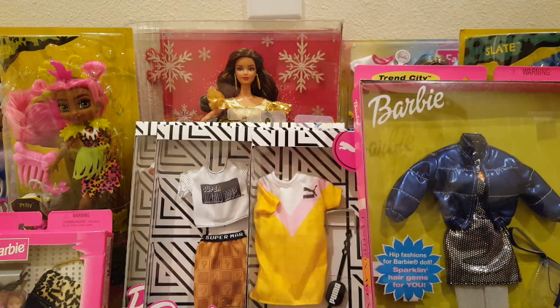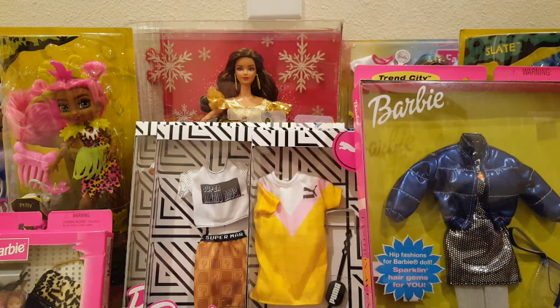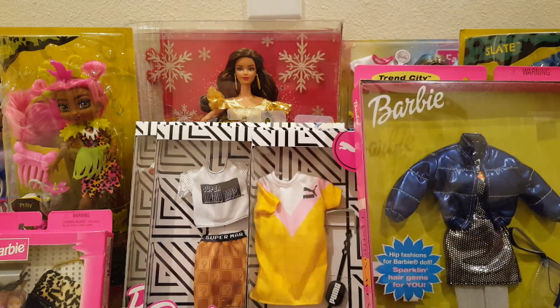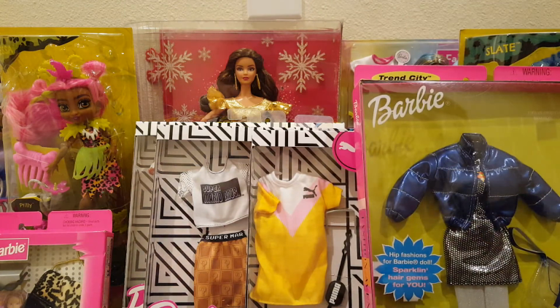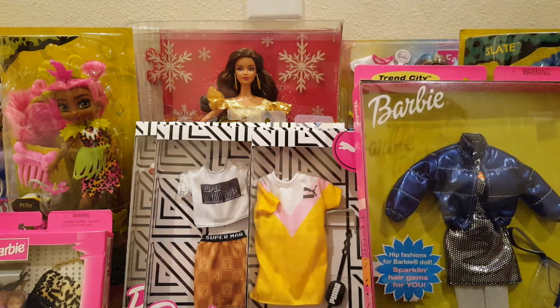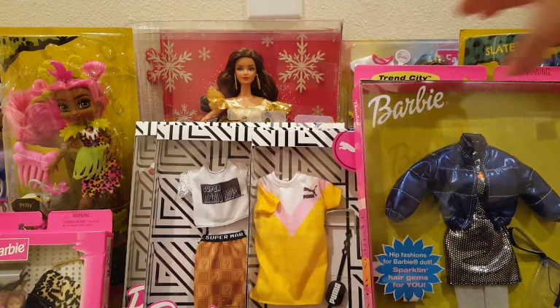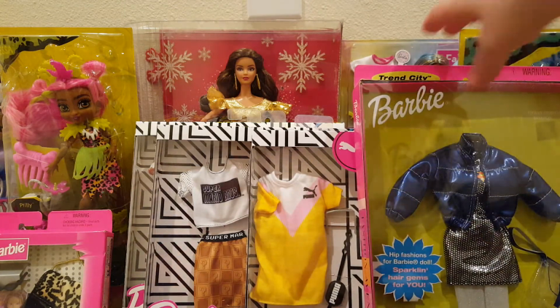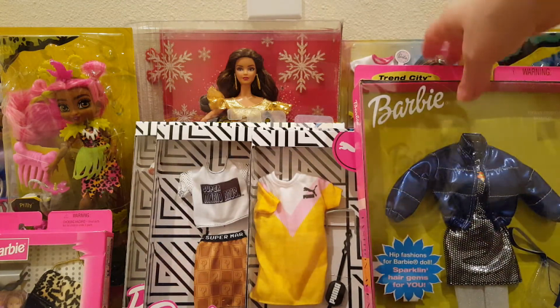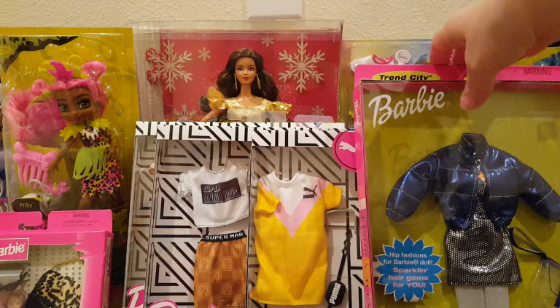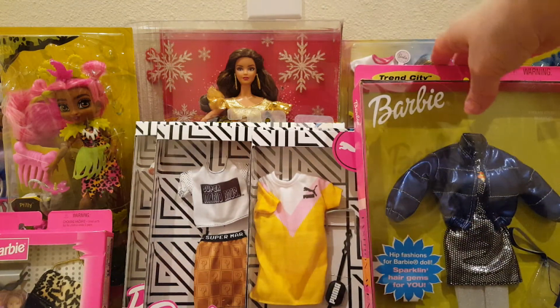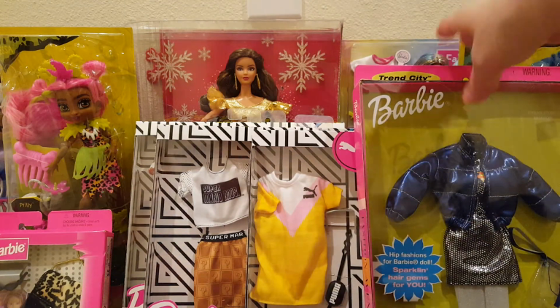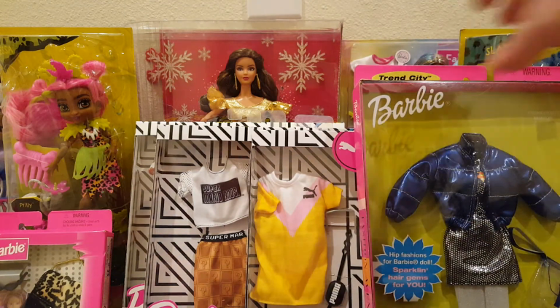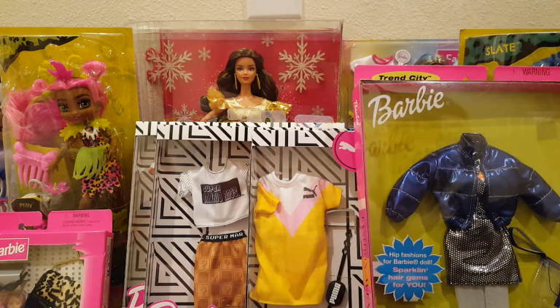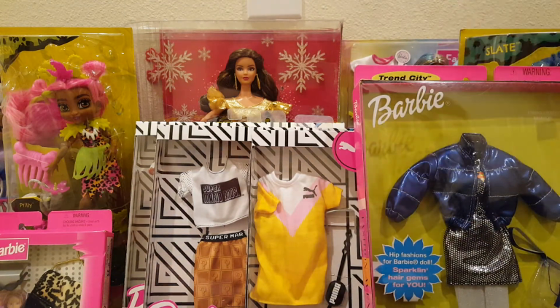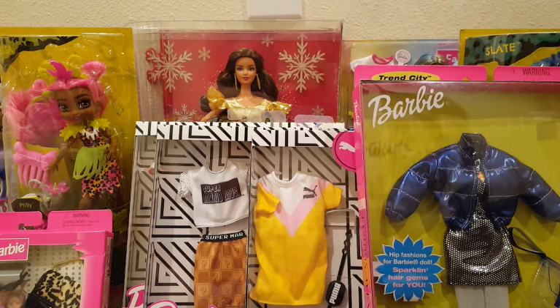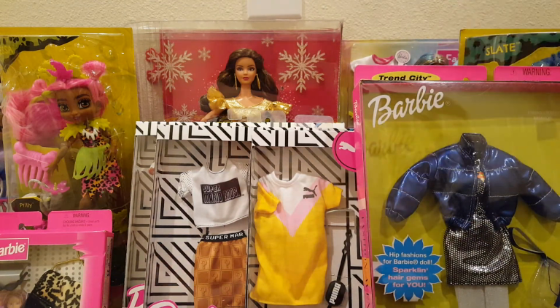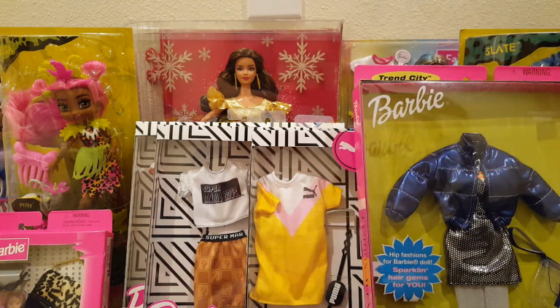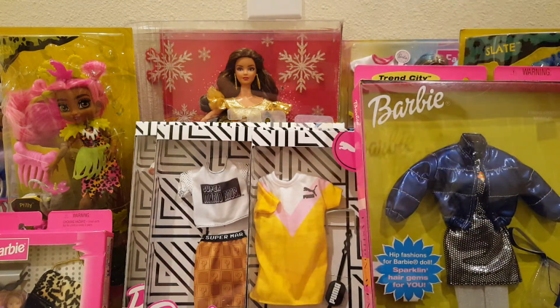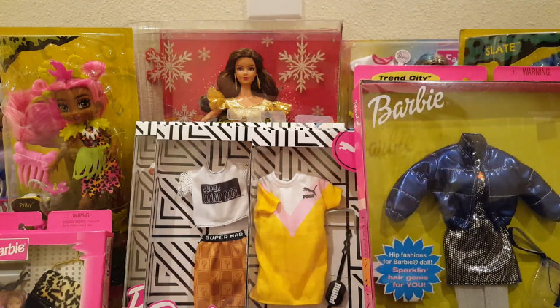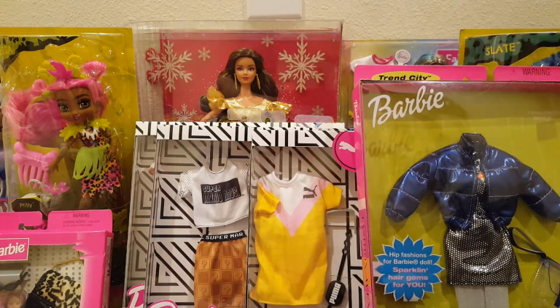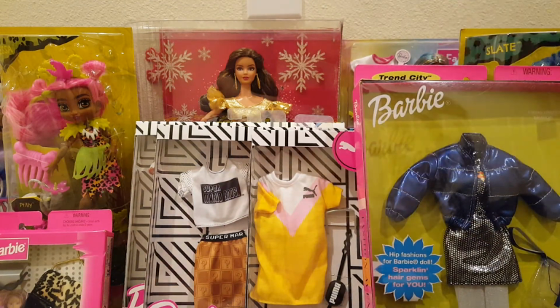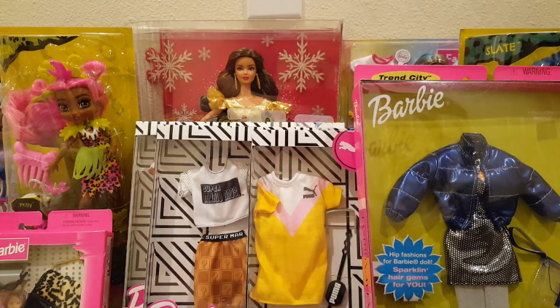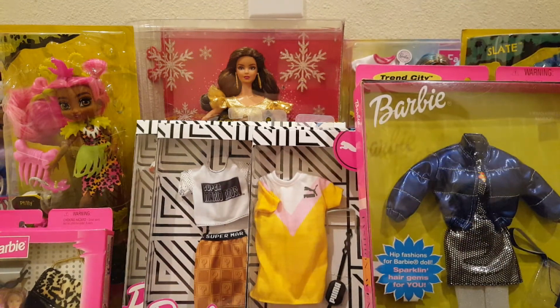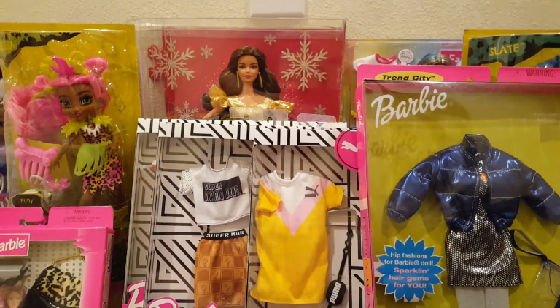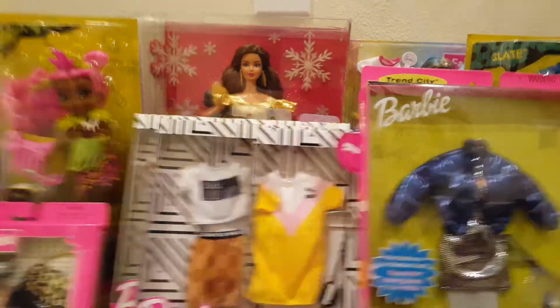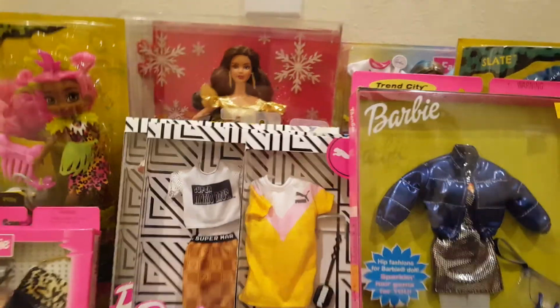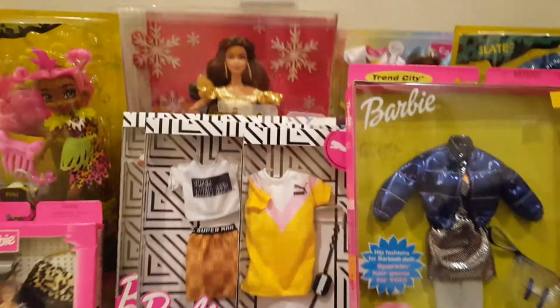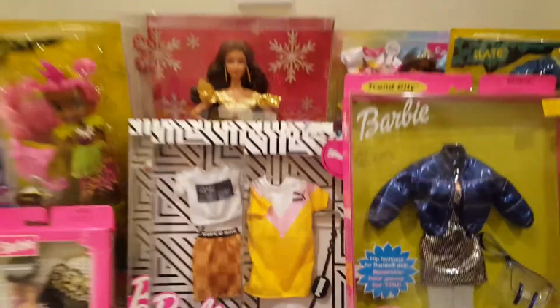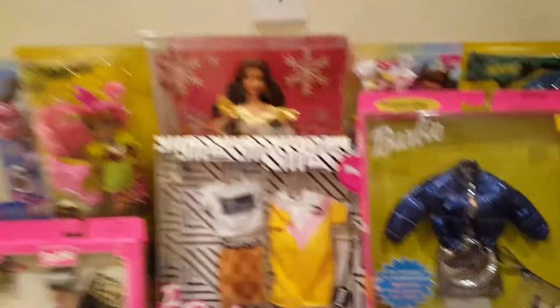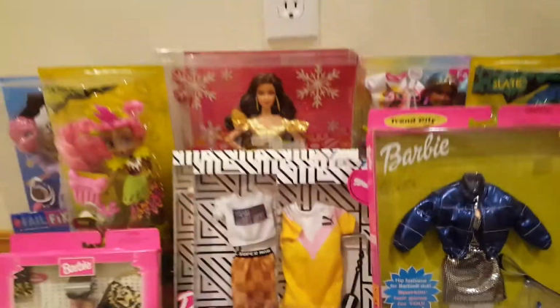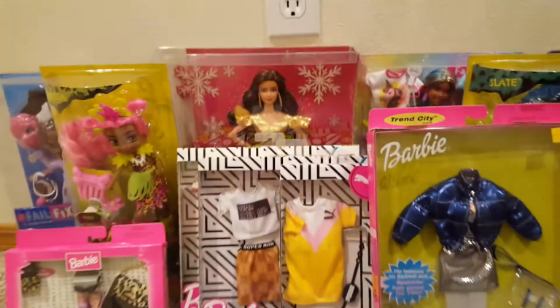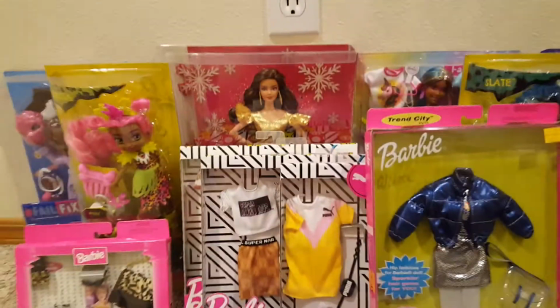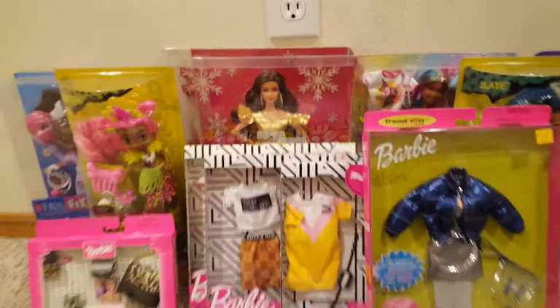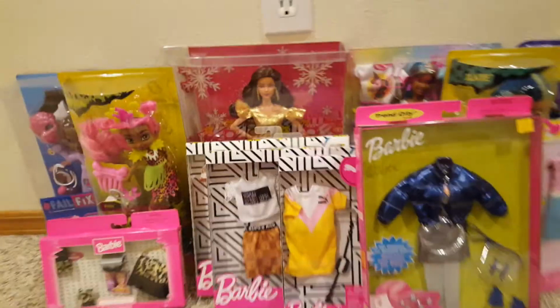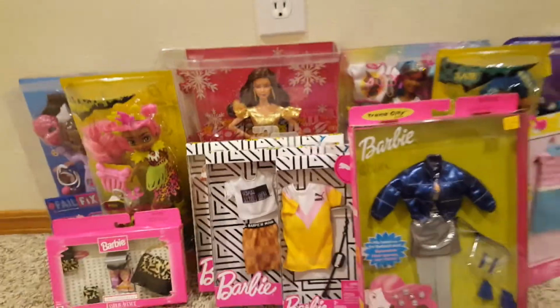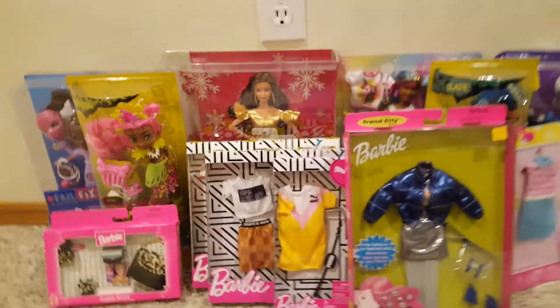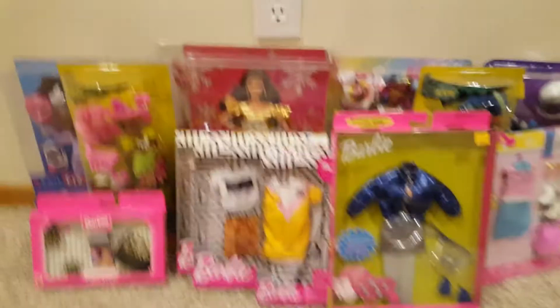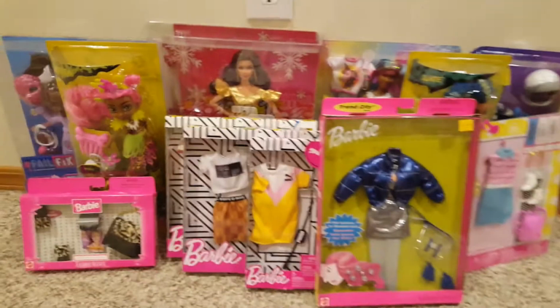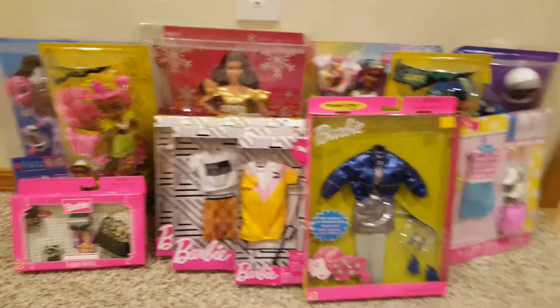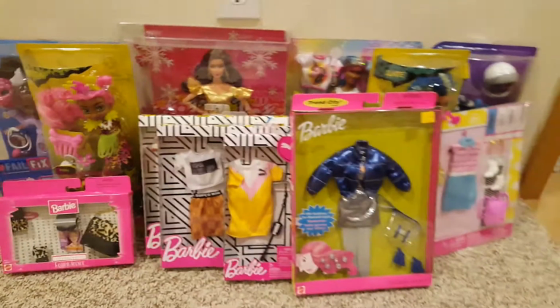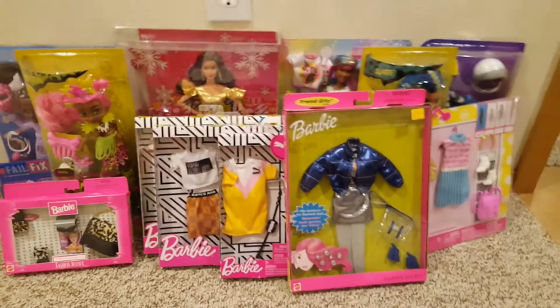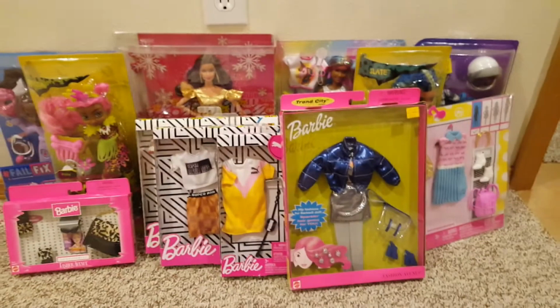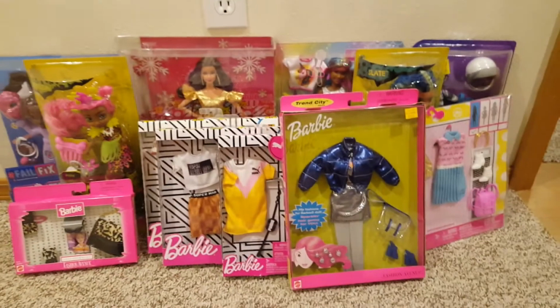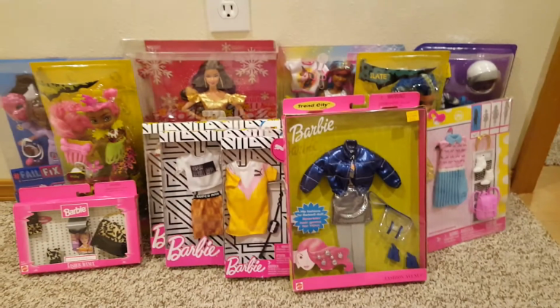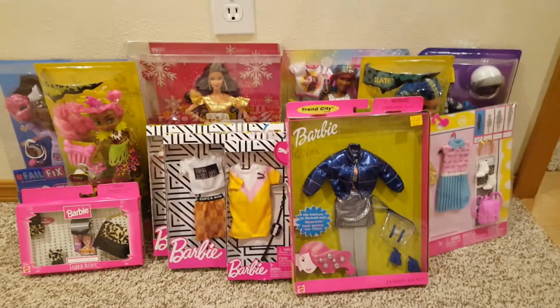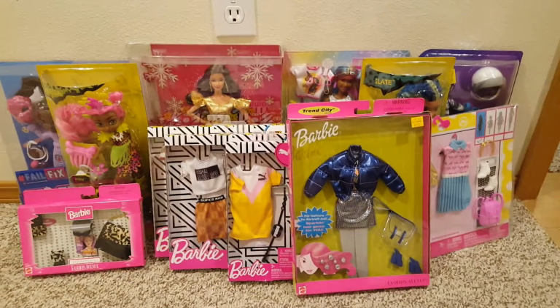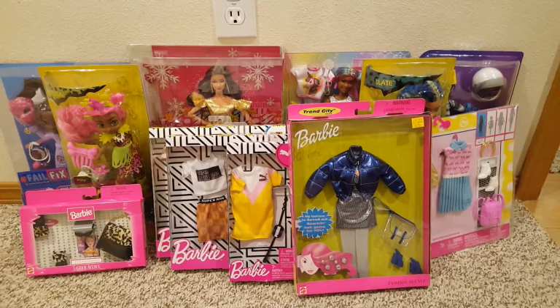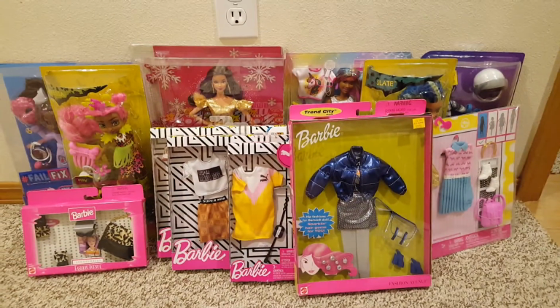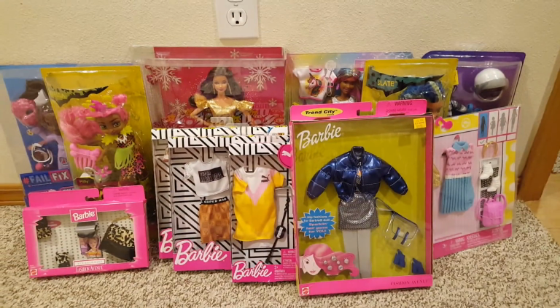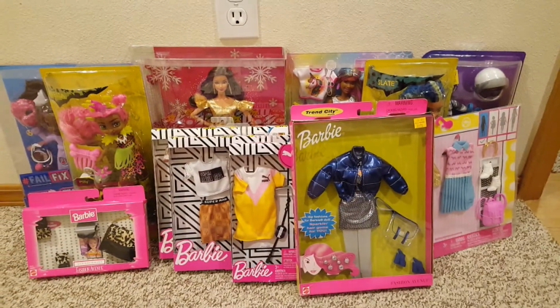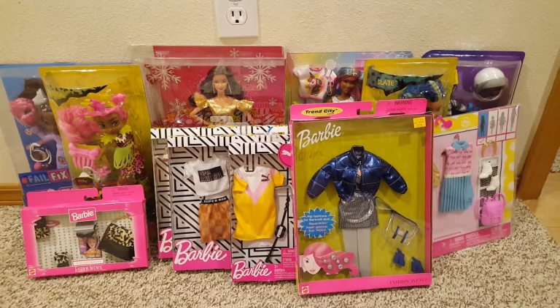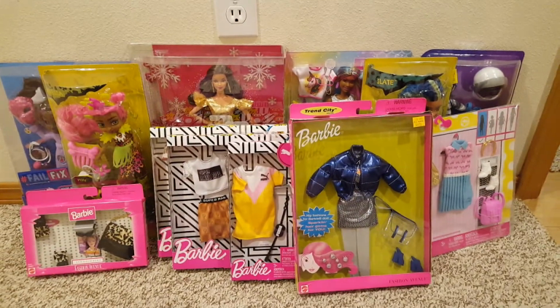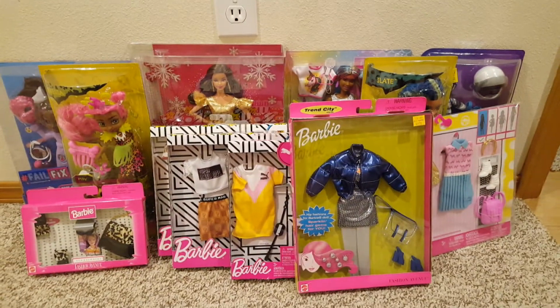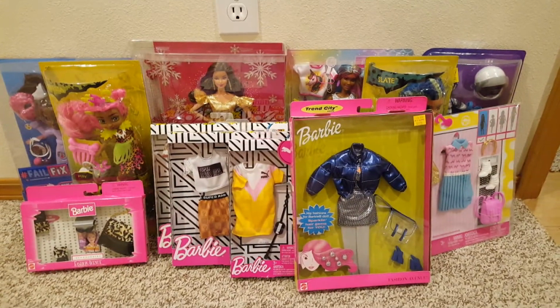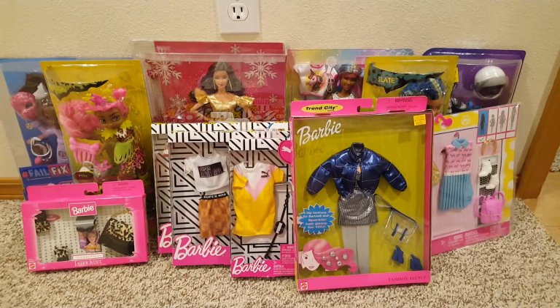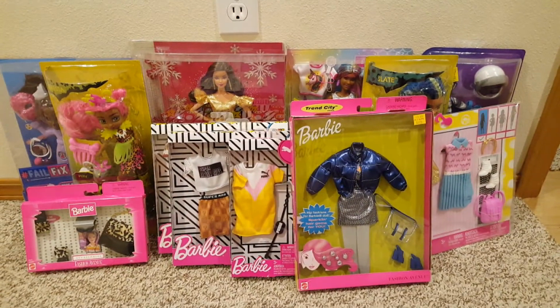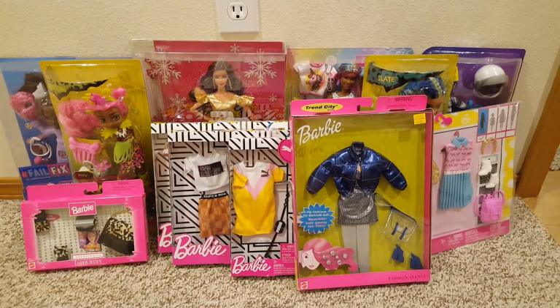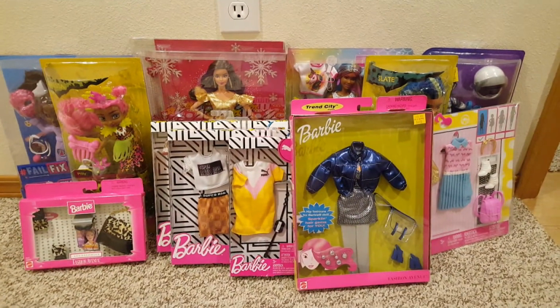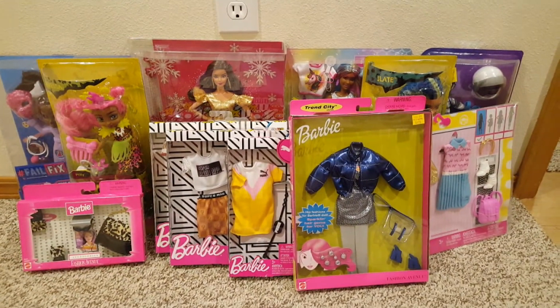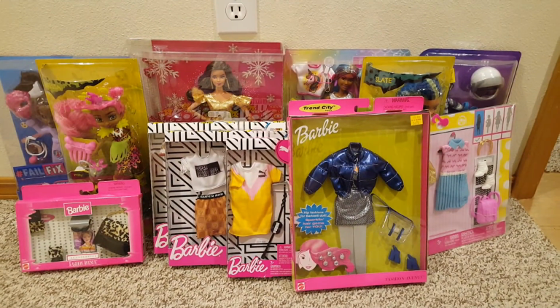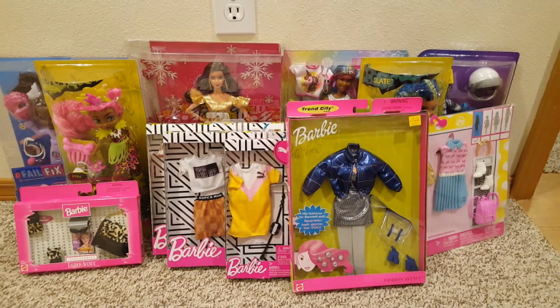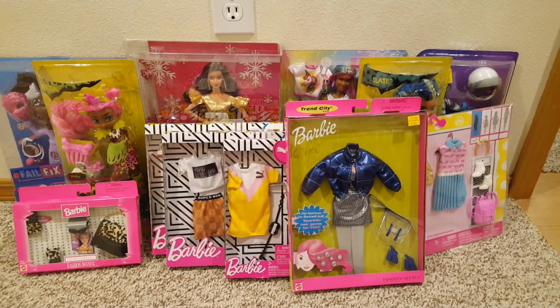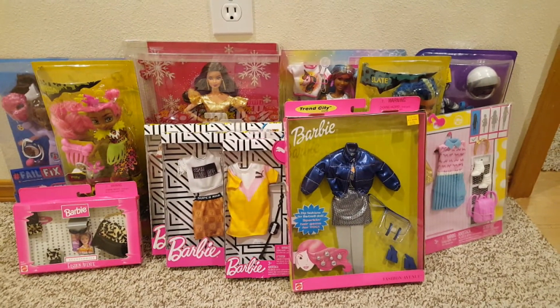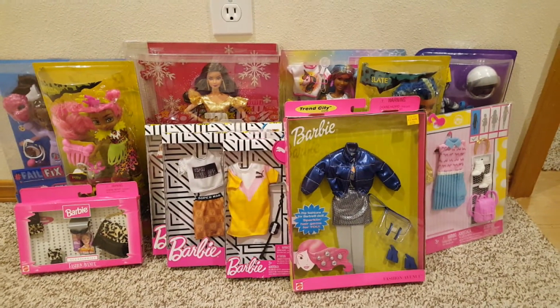That's my crazy Walmart clearance and eBay doll haul. Thanks for watching.